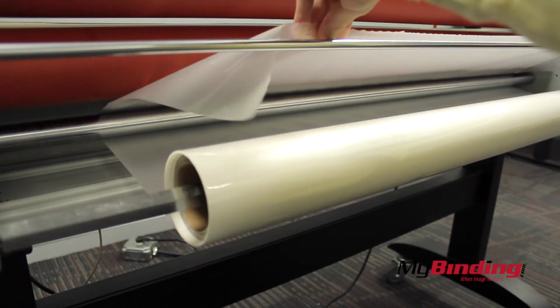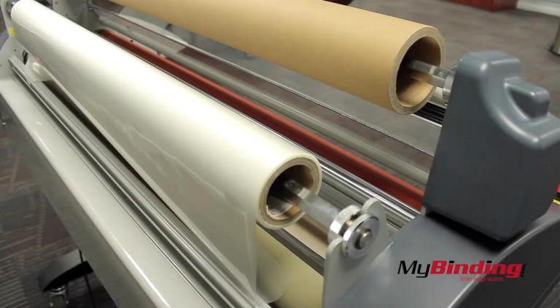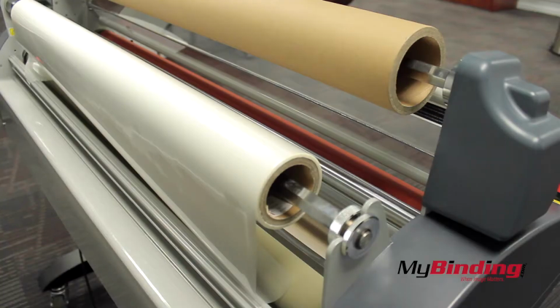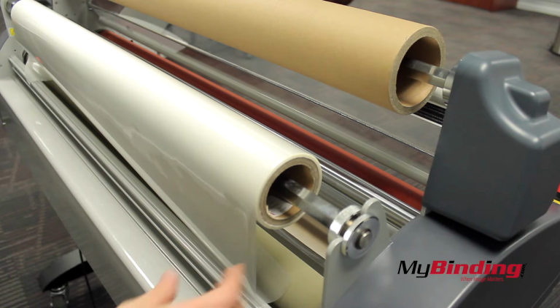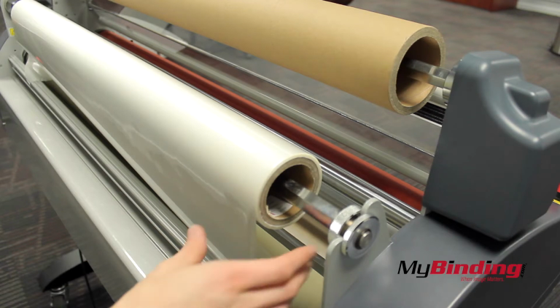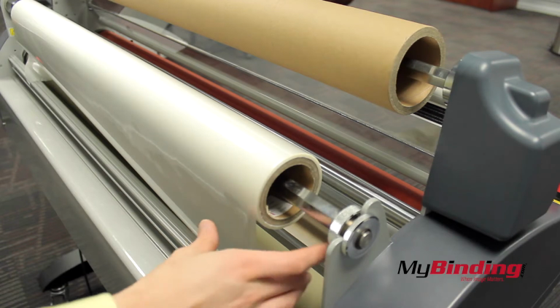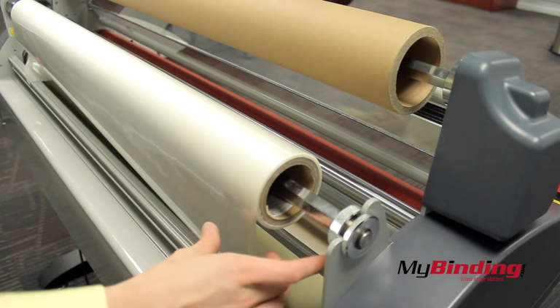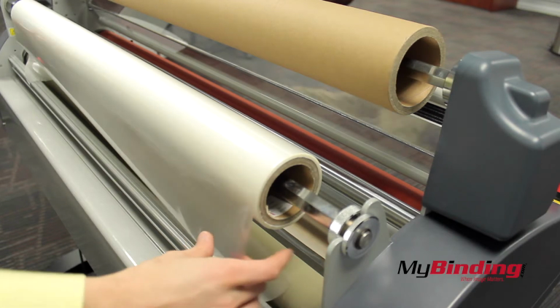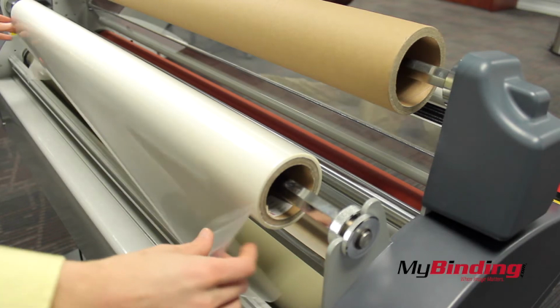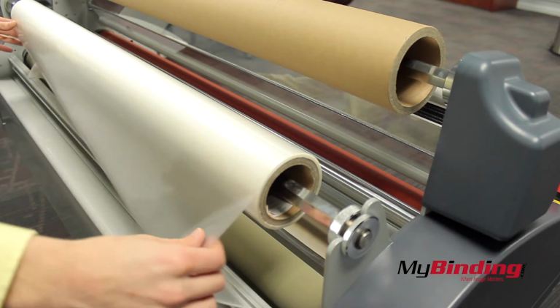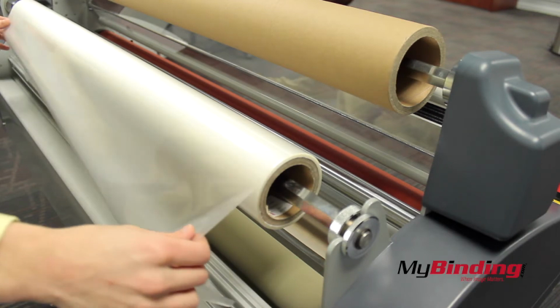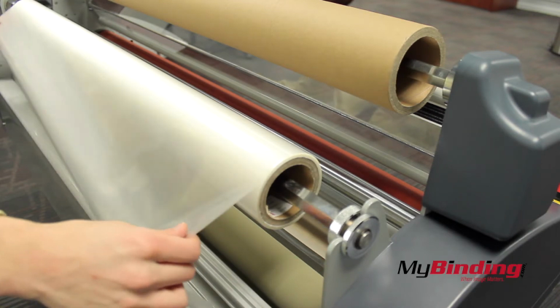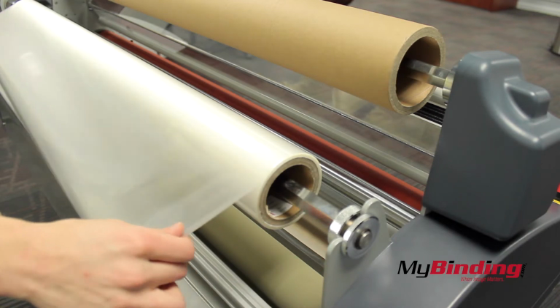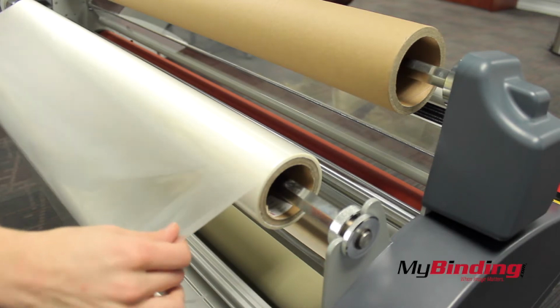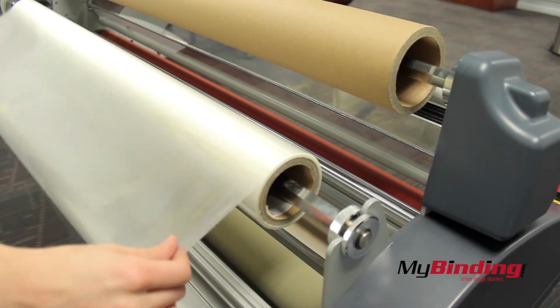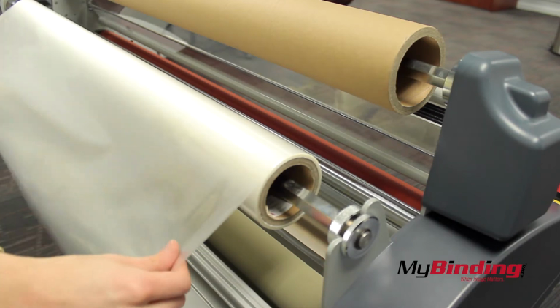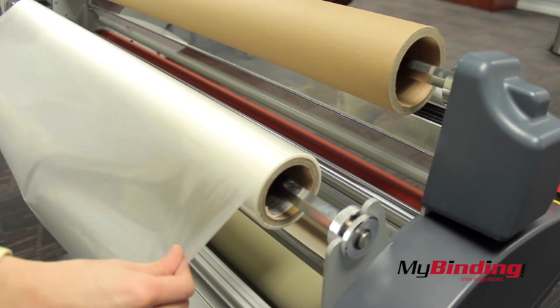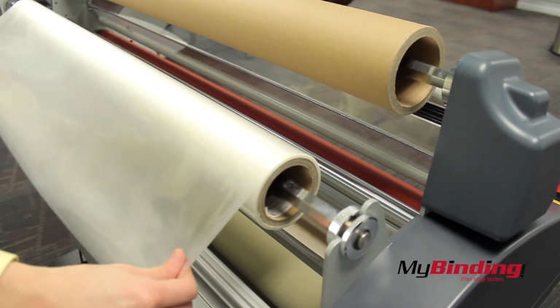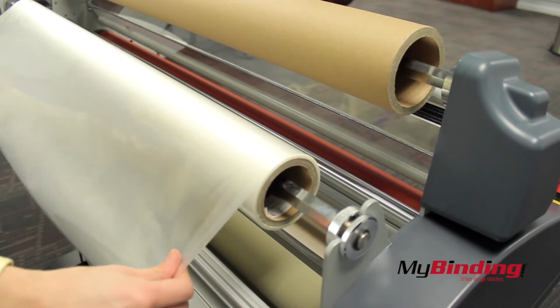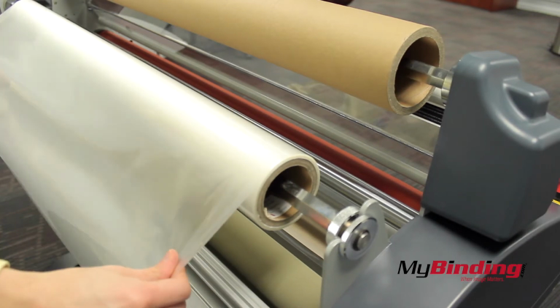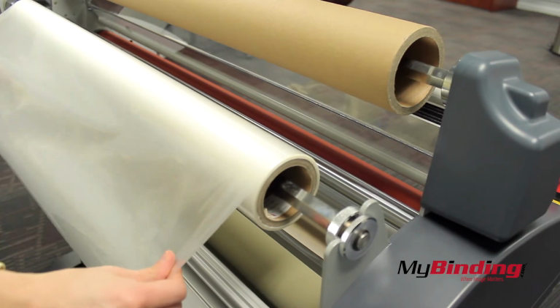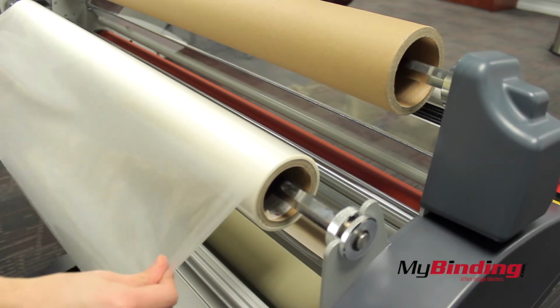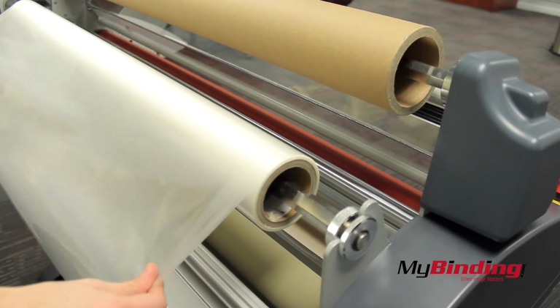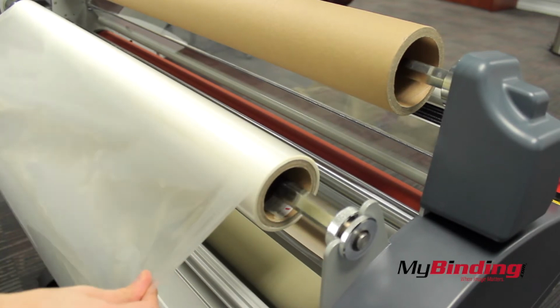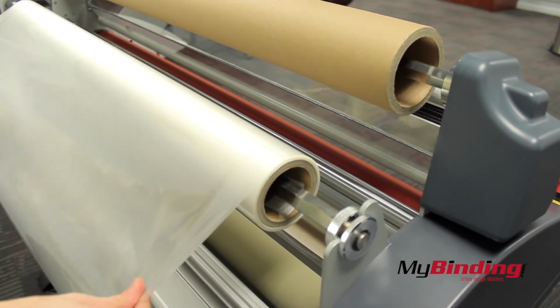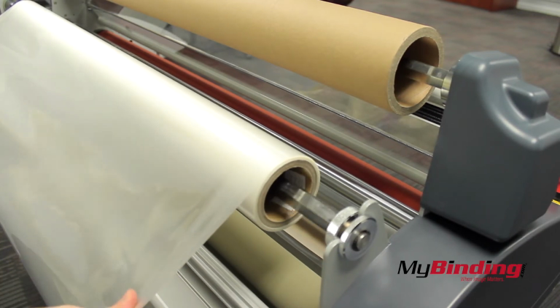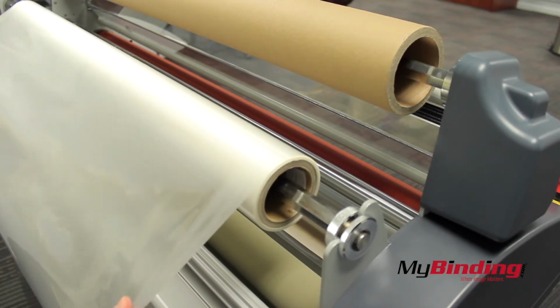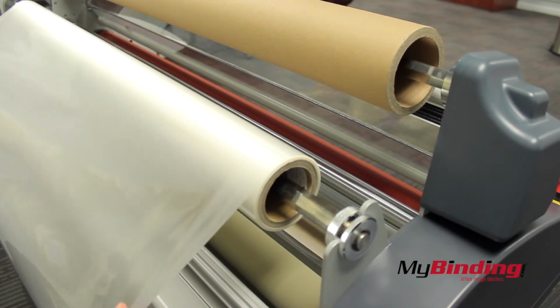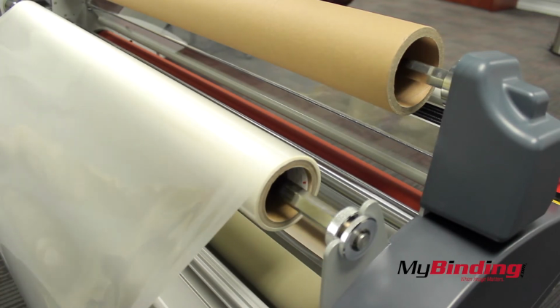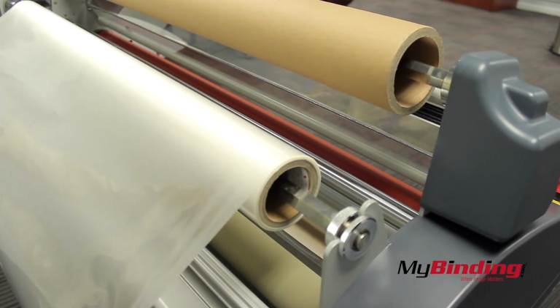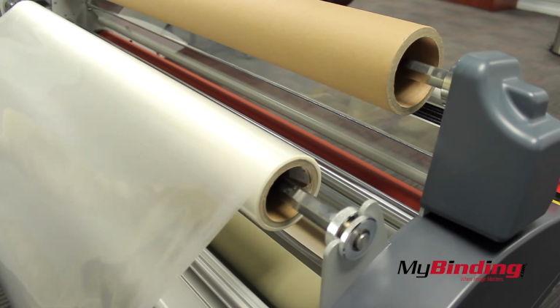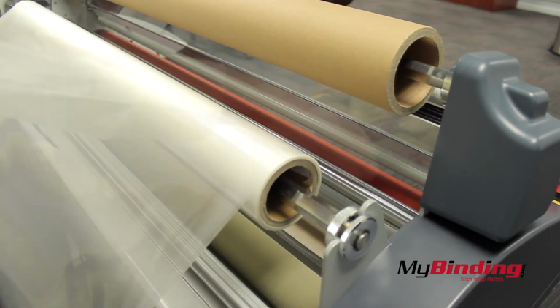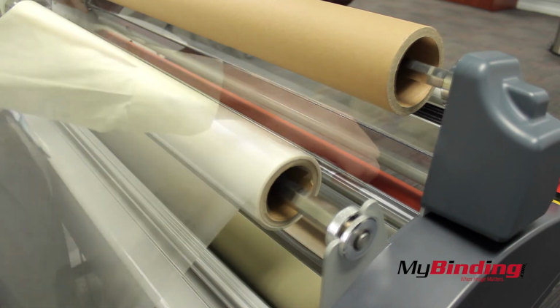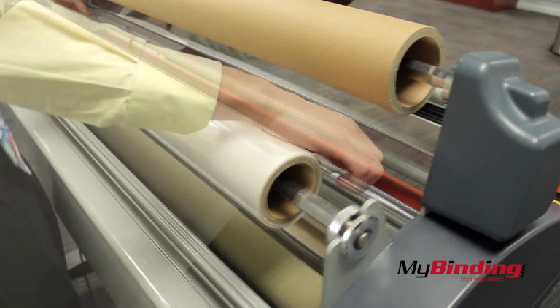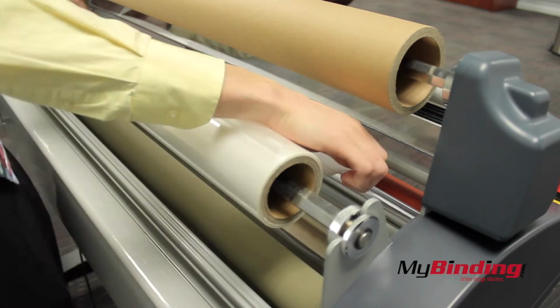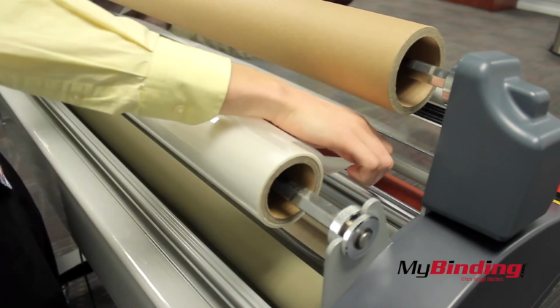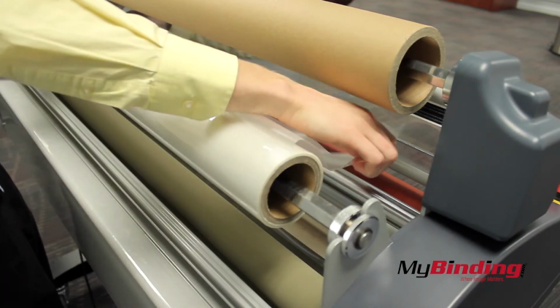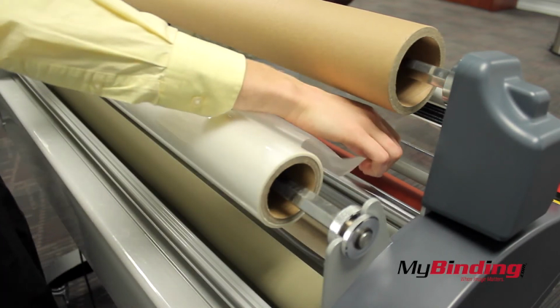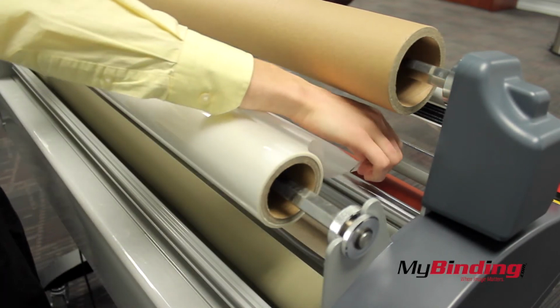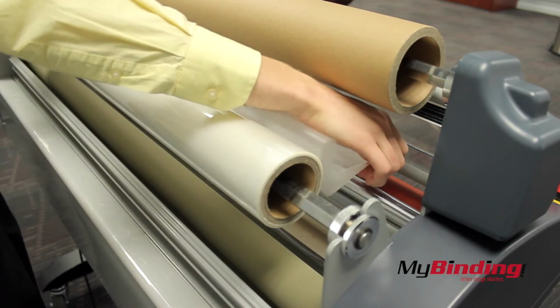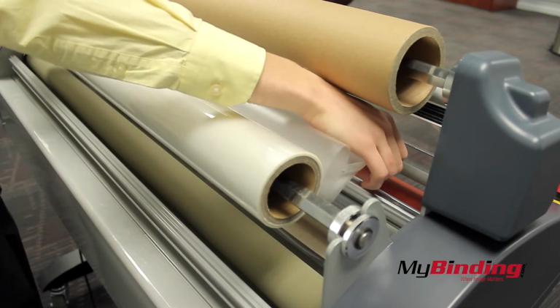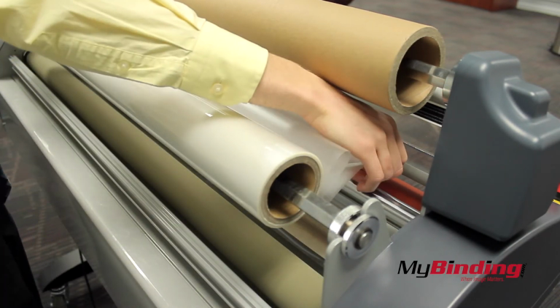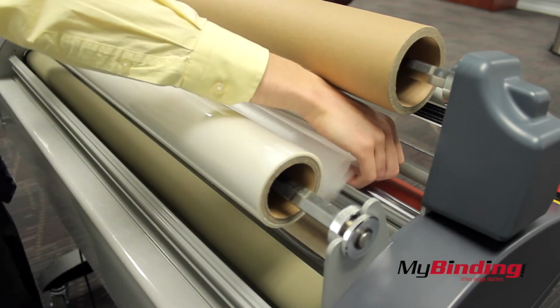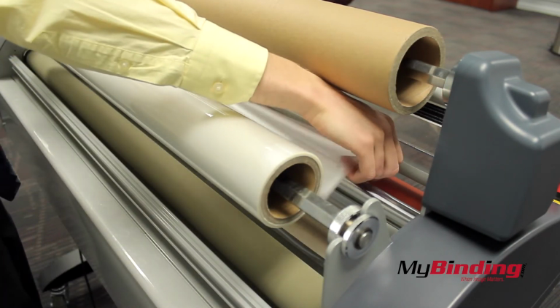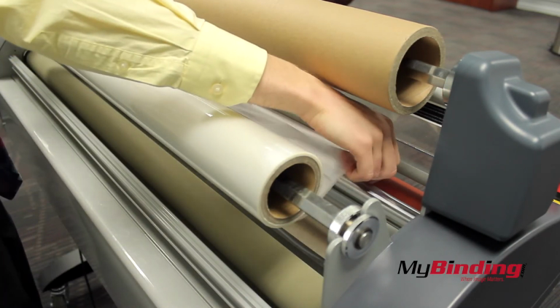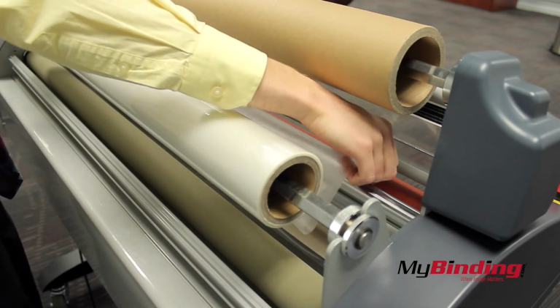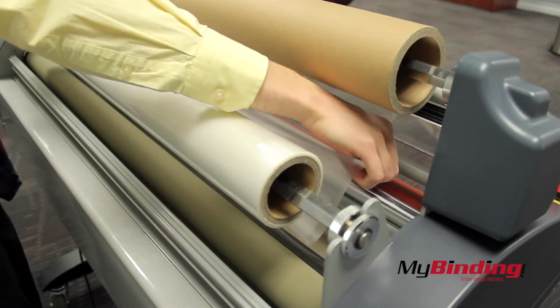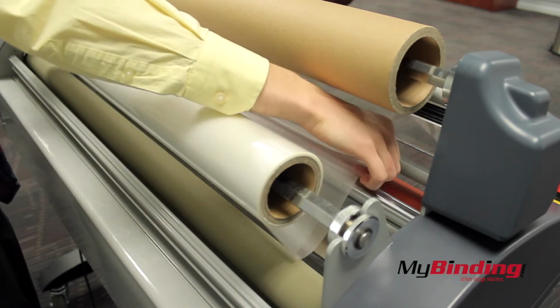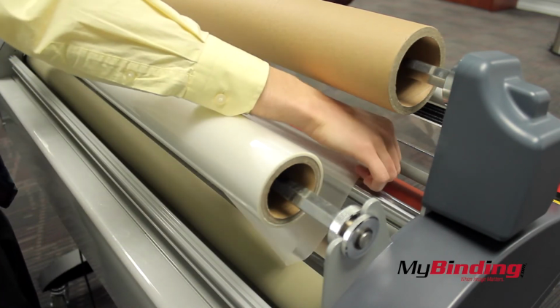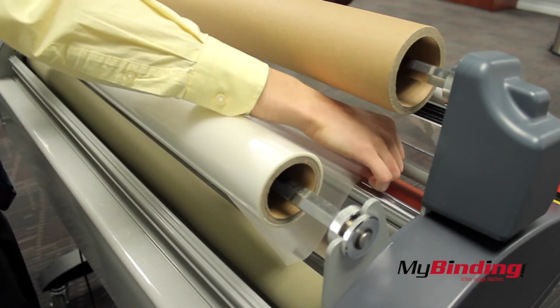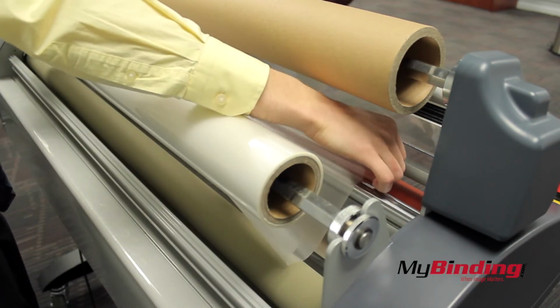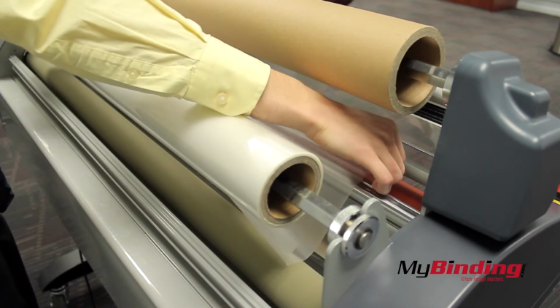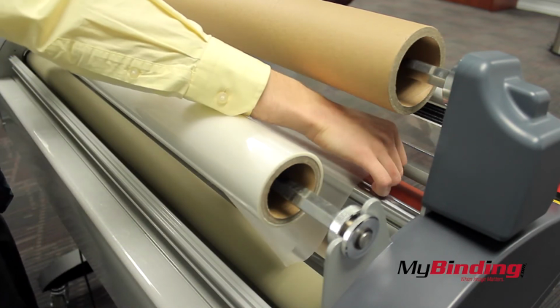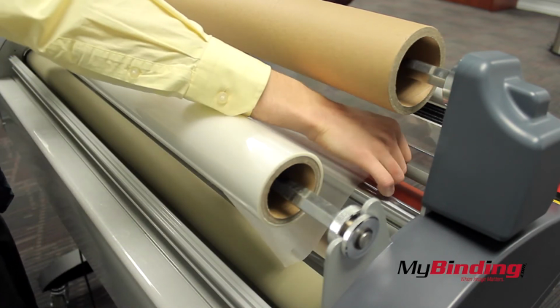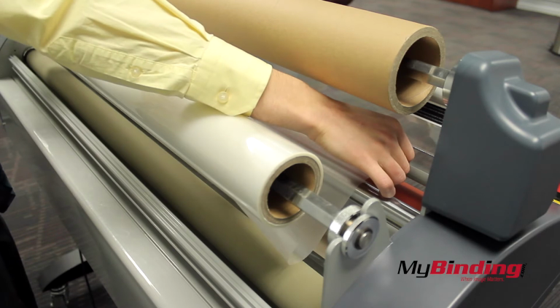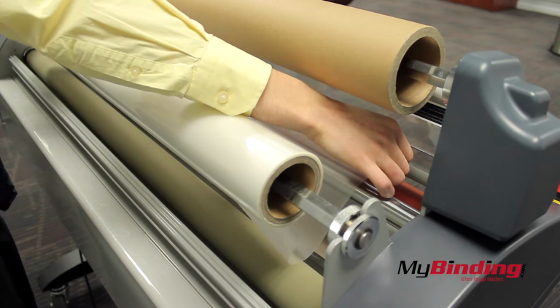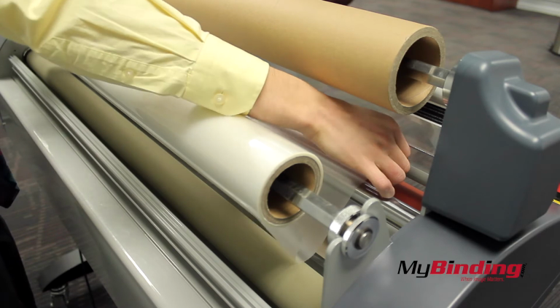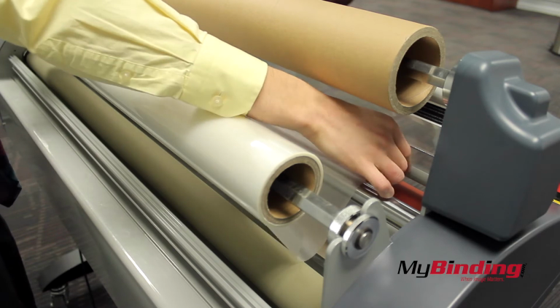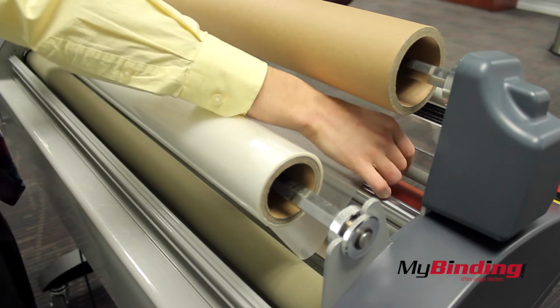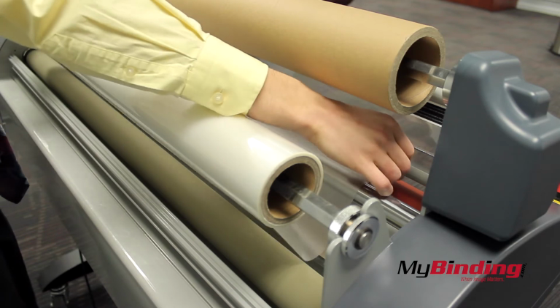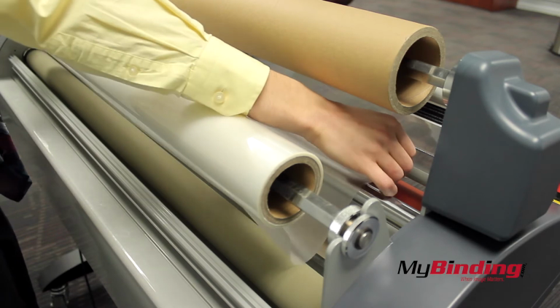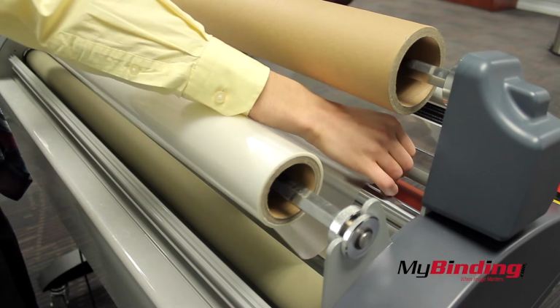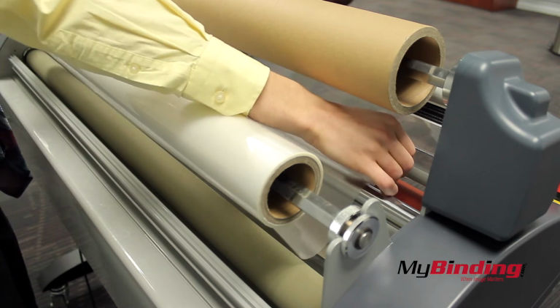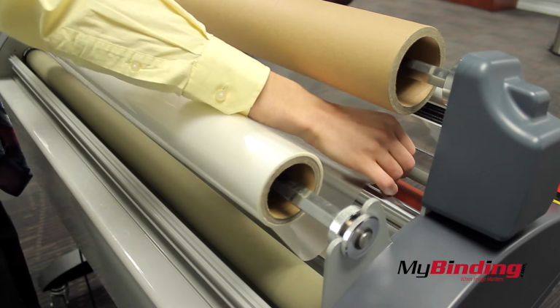On the back, pull about 2 feet of film and bring it over the metal bar and rest it on top of the heat rollers.